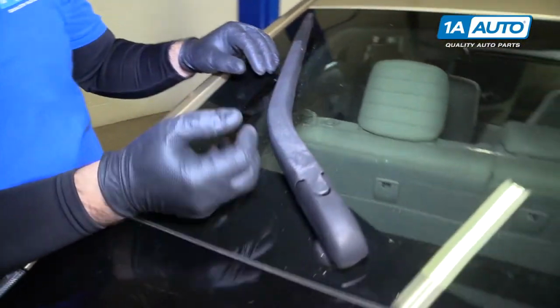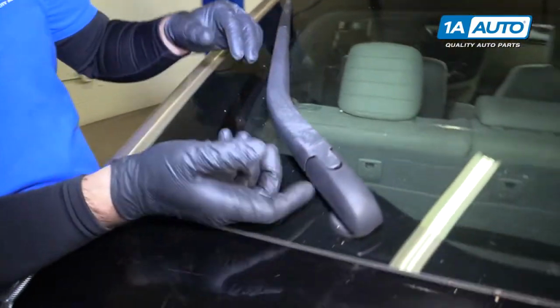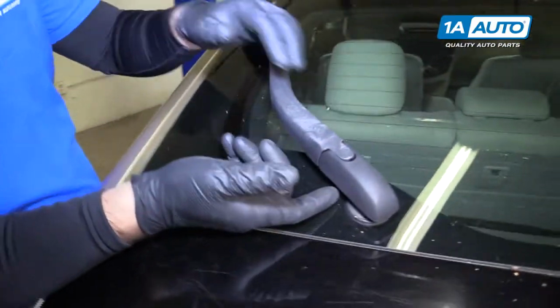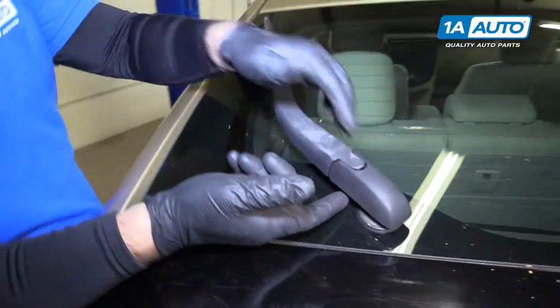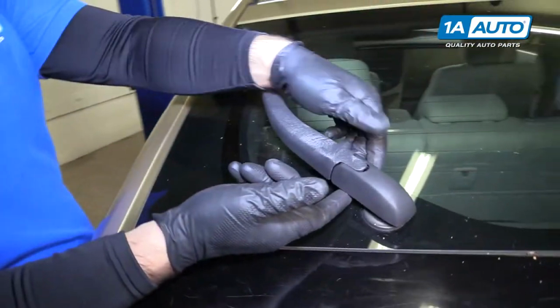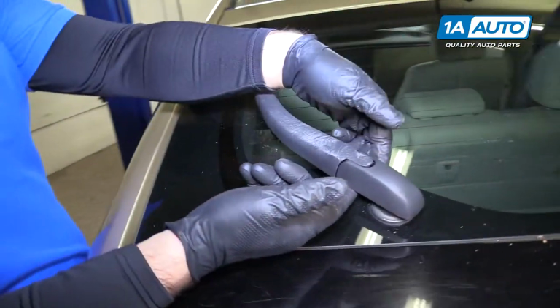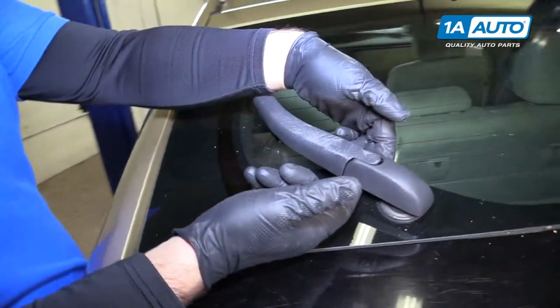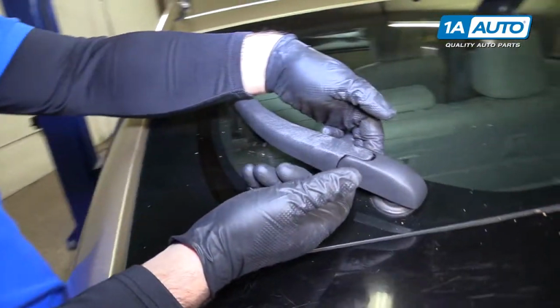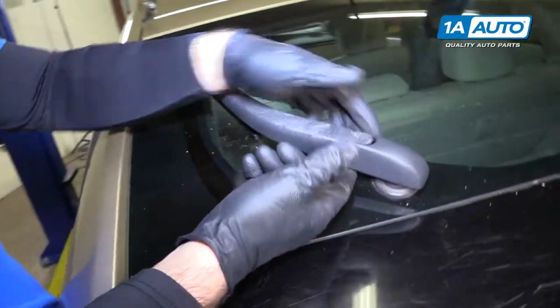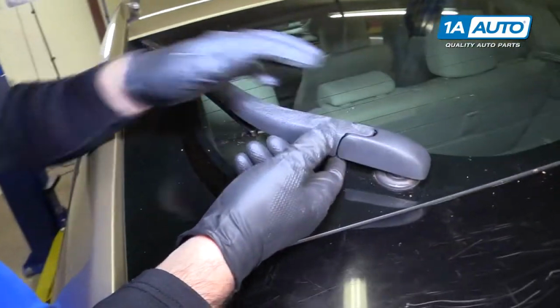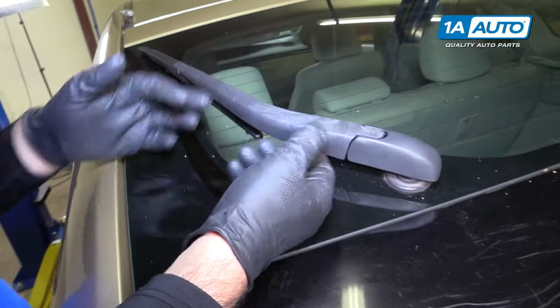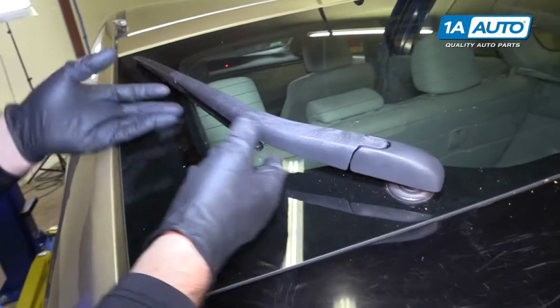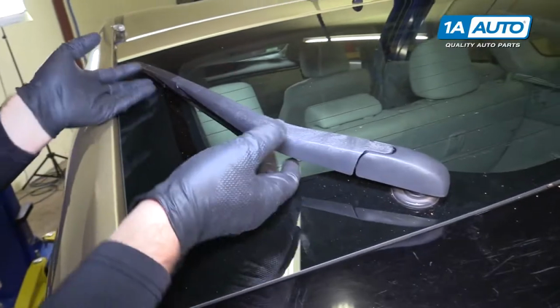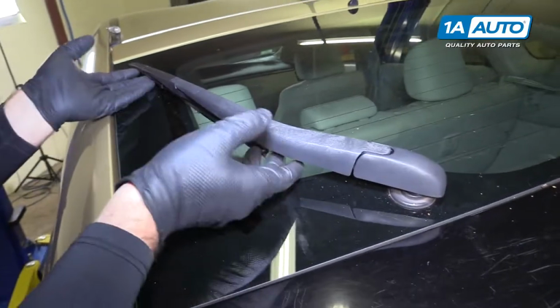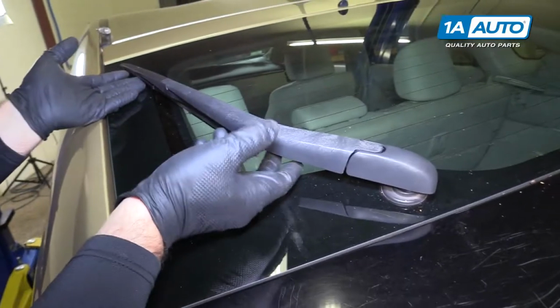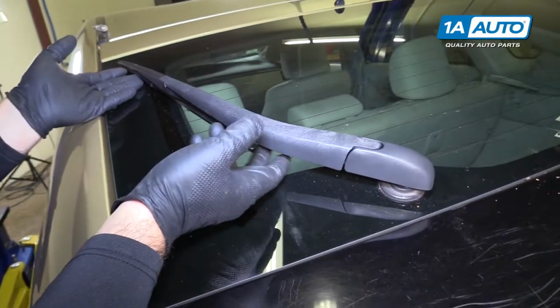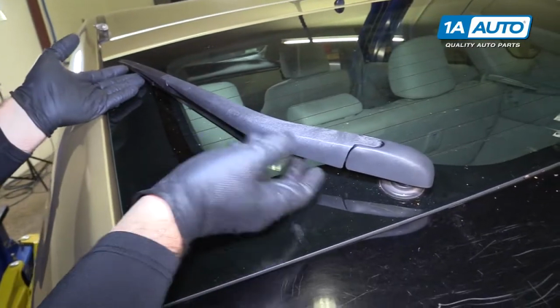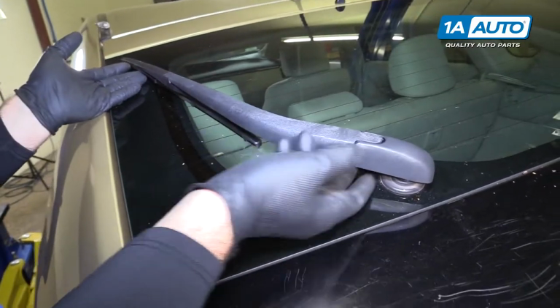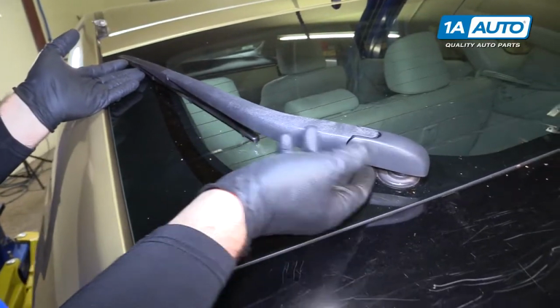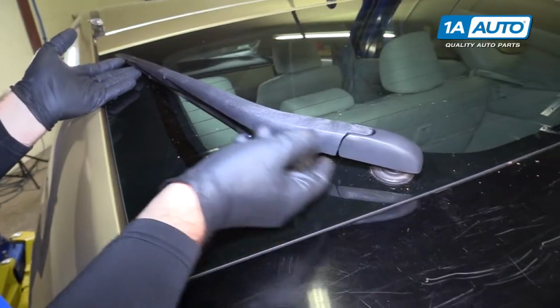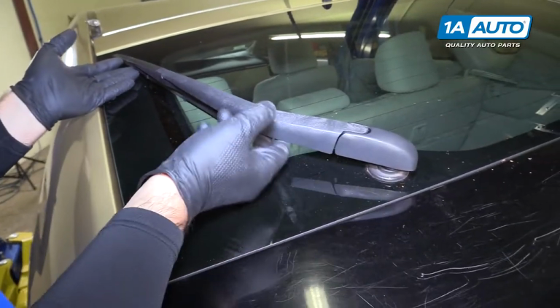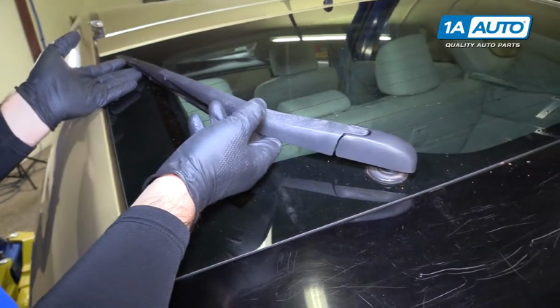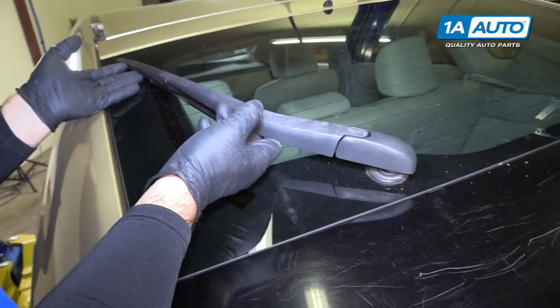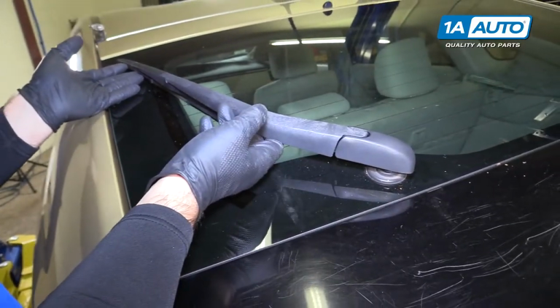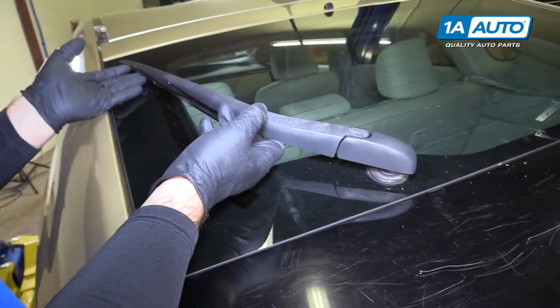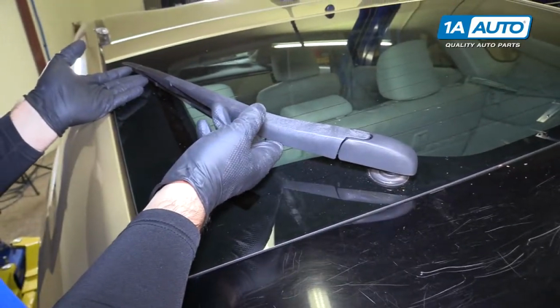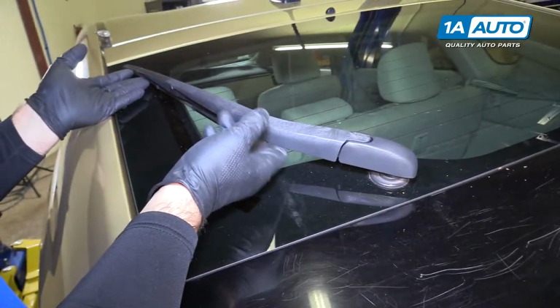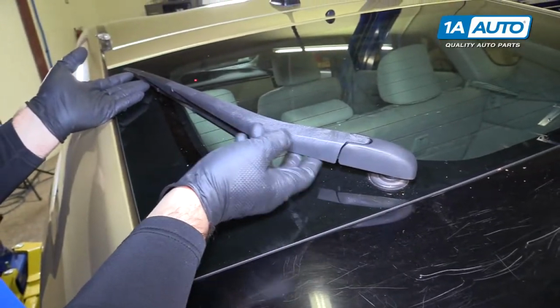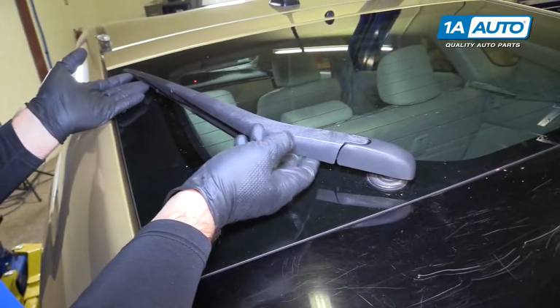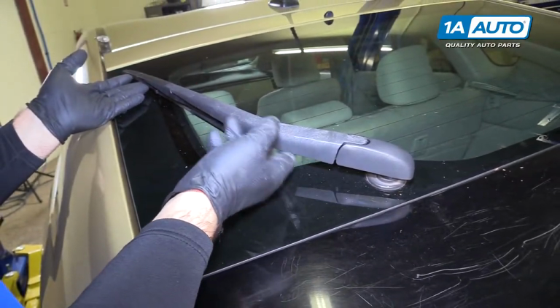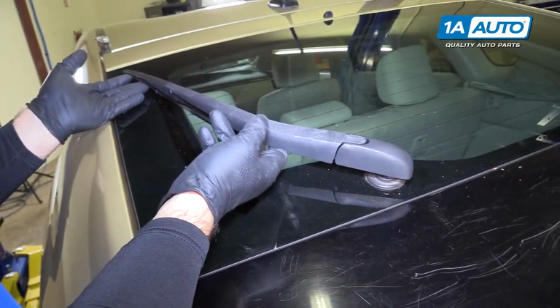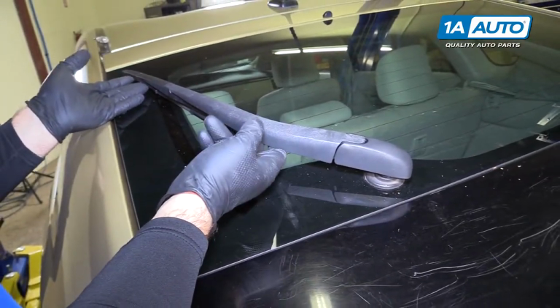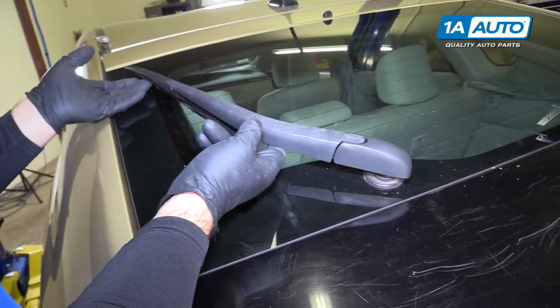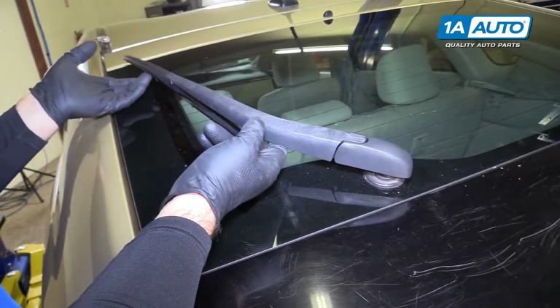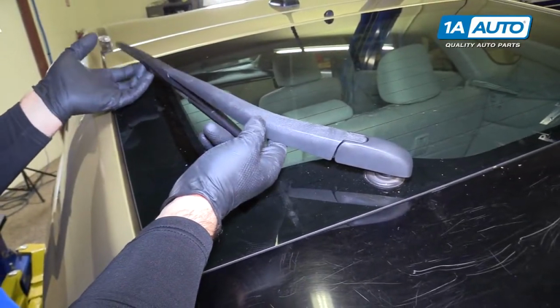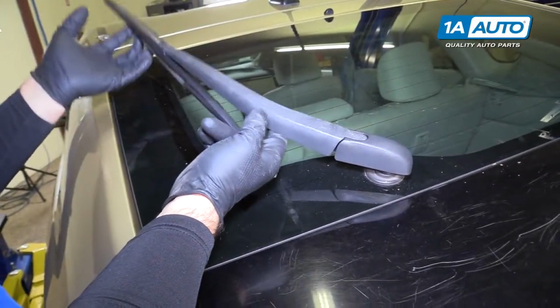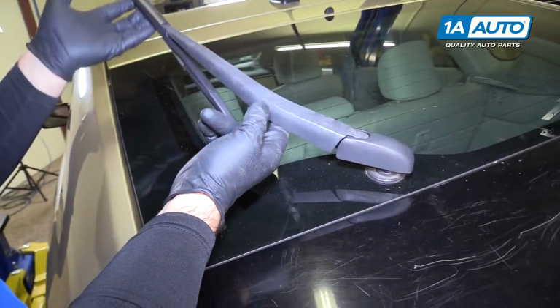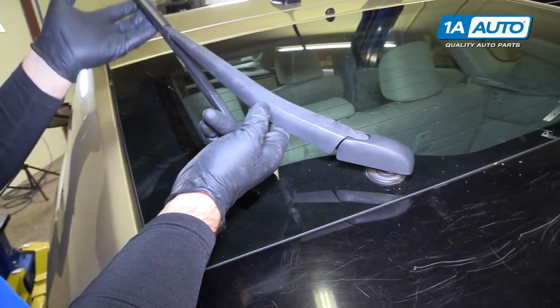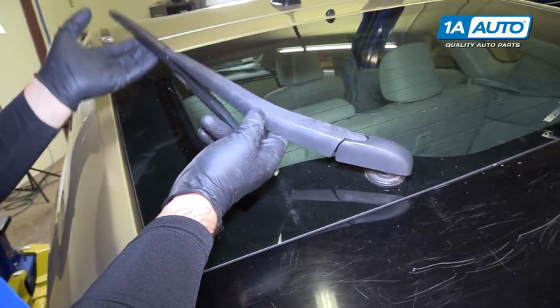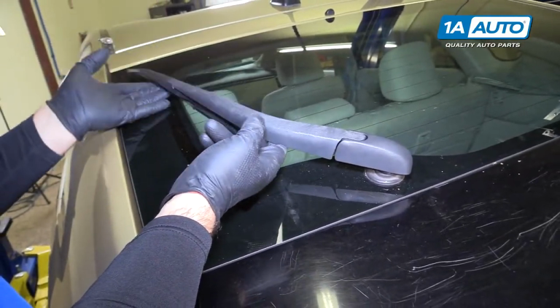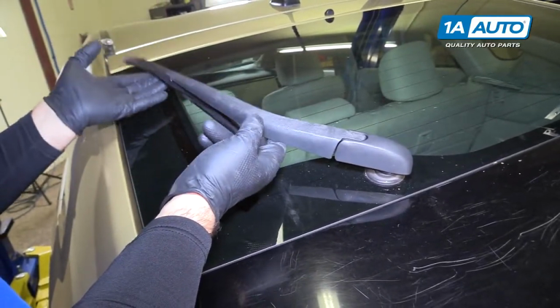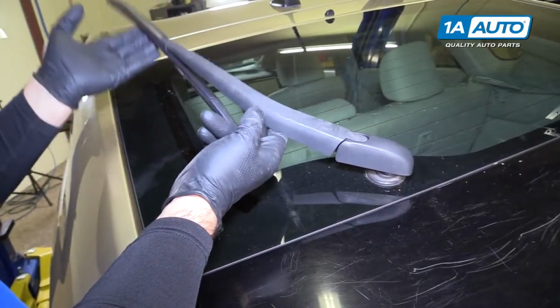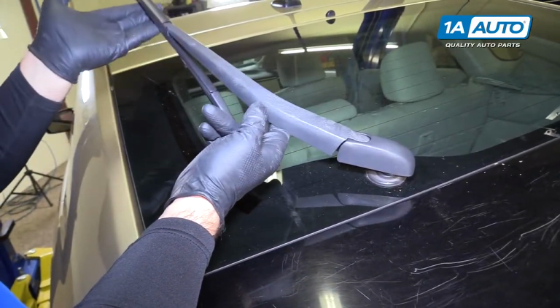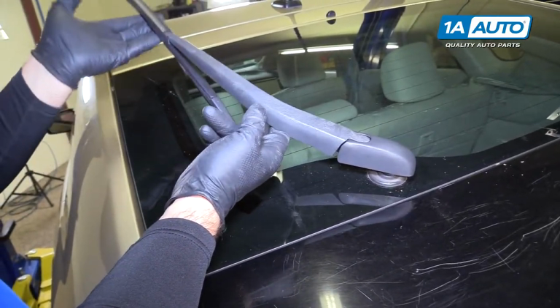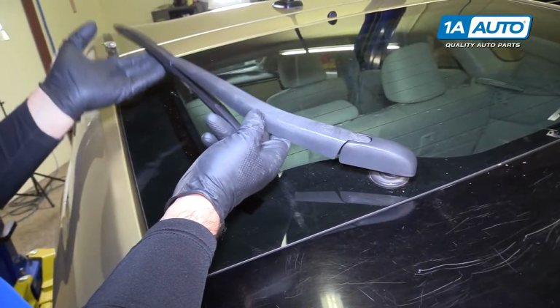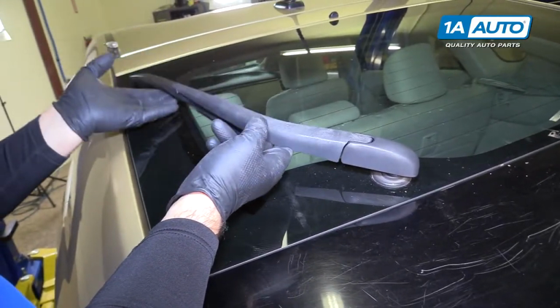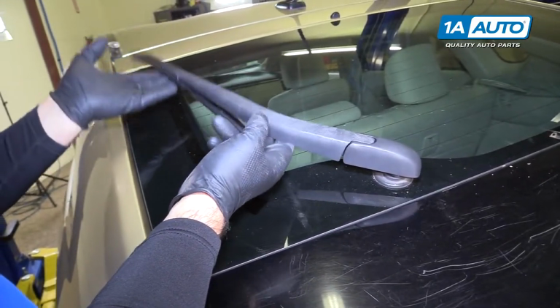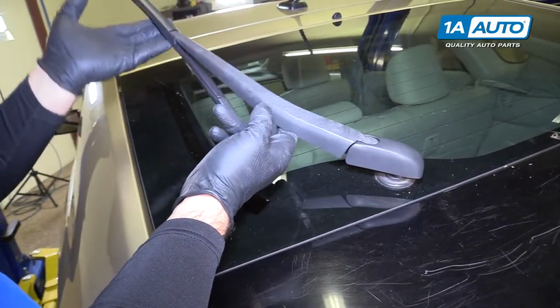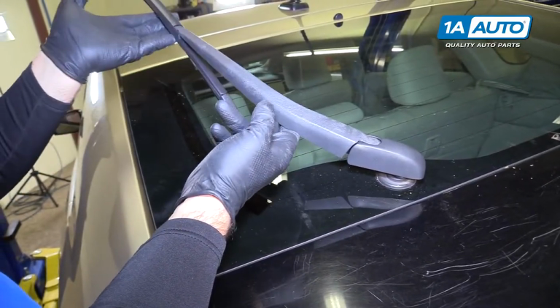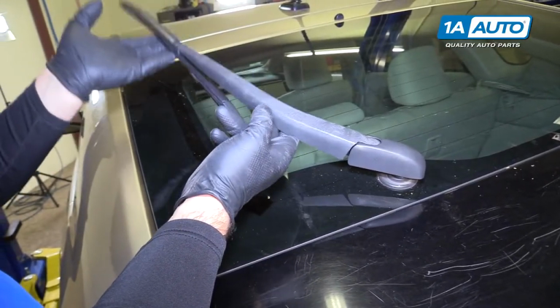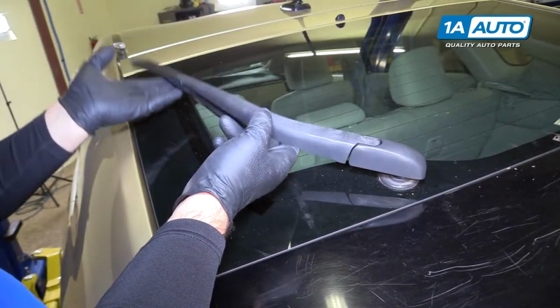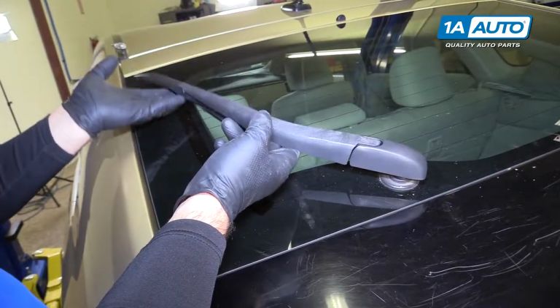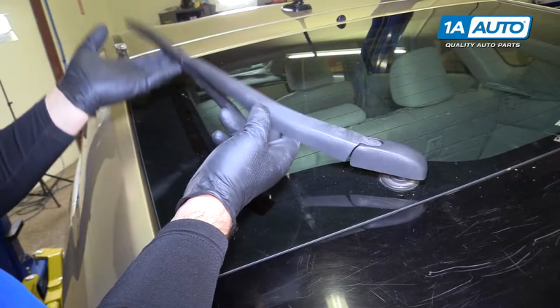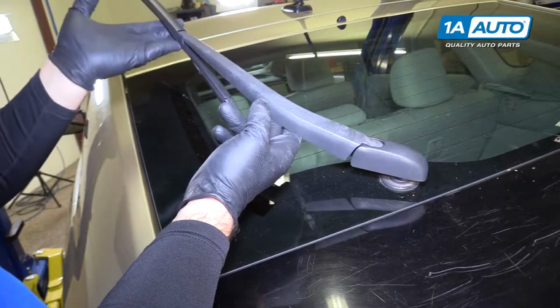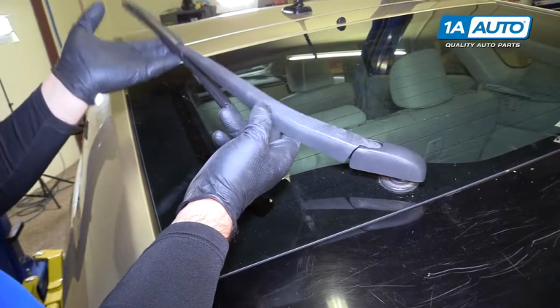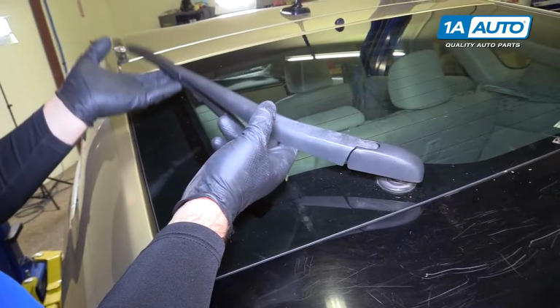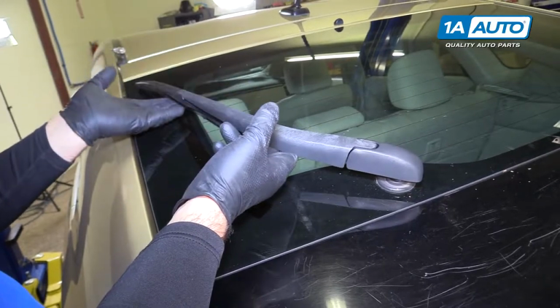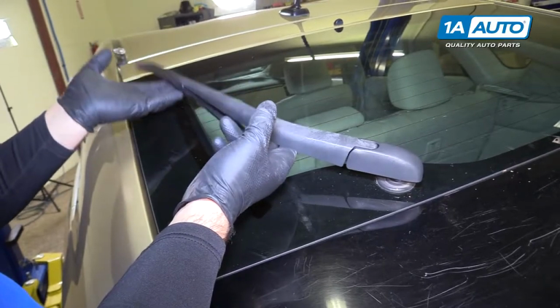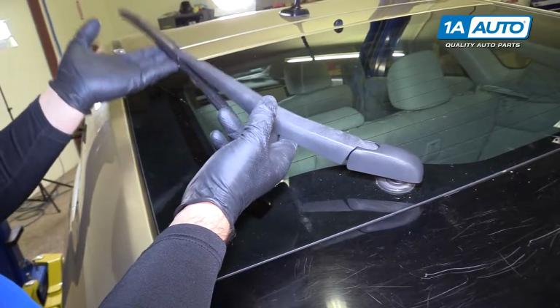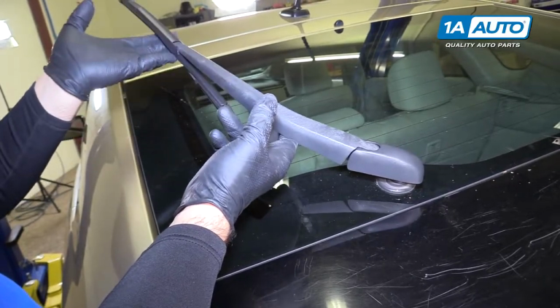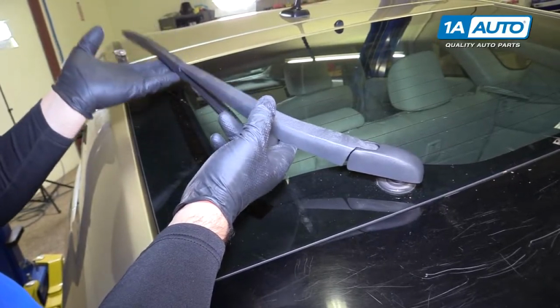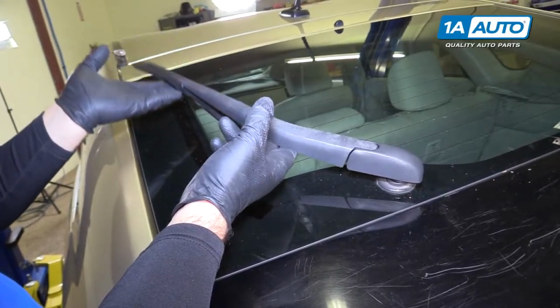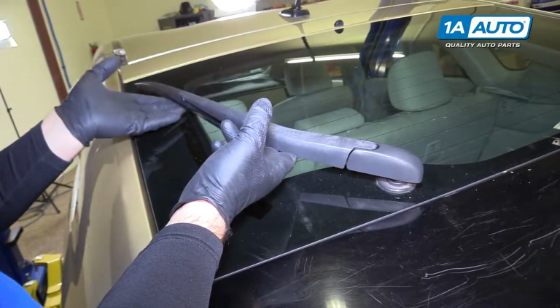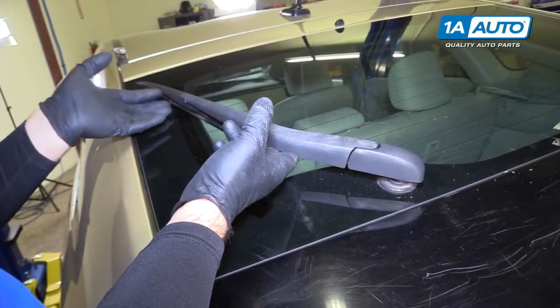The reason why you lift this cap up is because before you lift it up, you can't raise the wiper arm far enough to take the blade off.